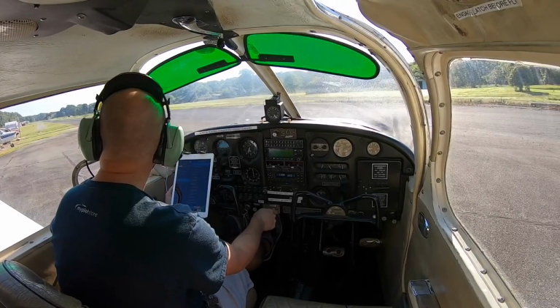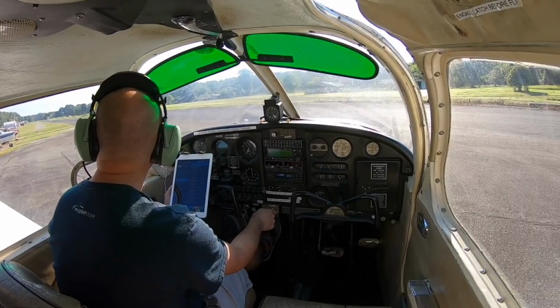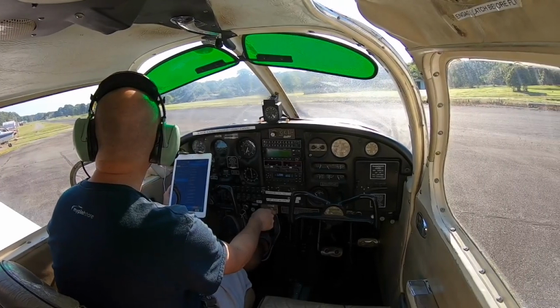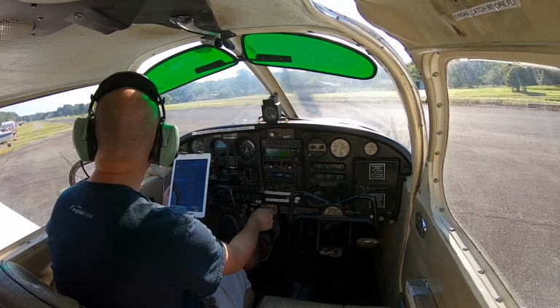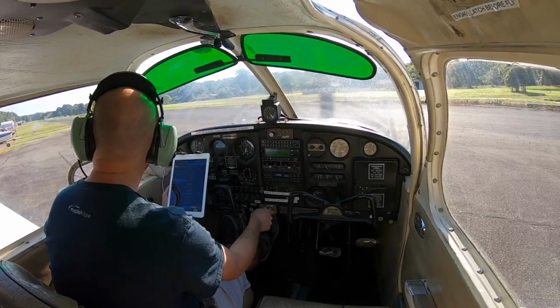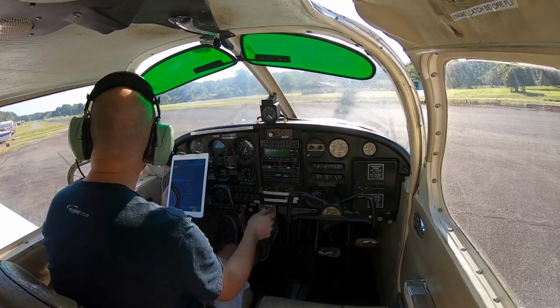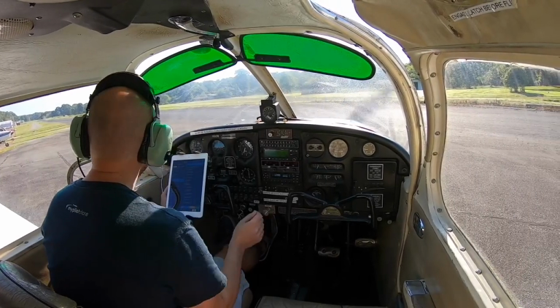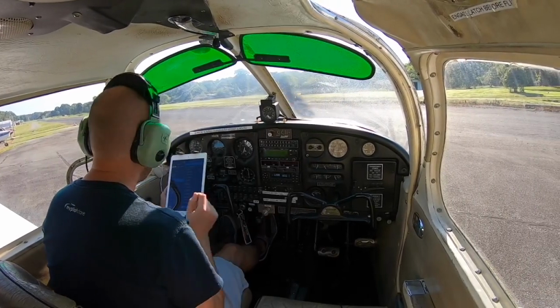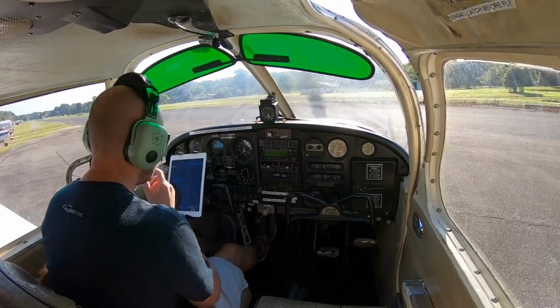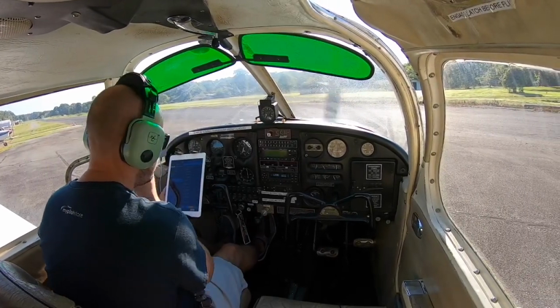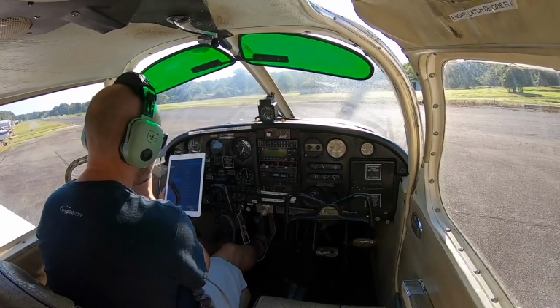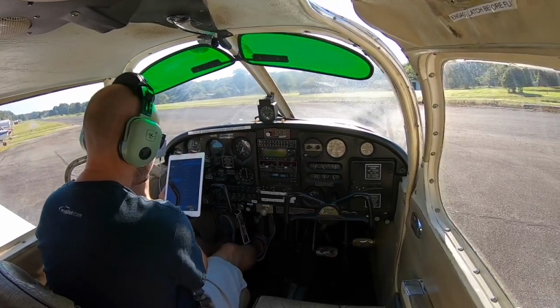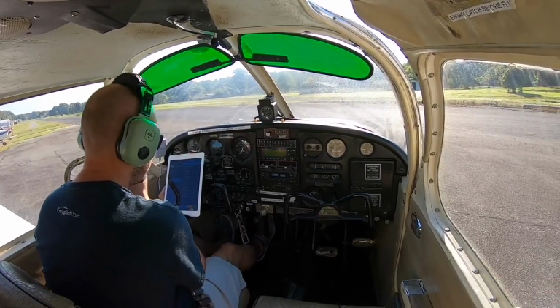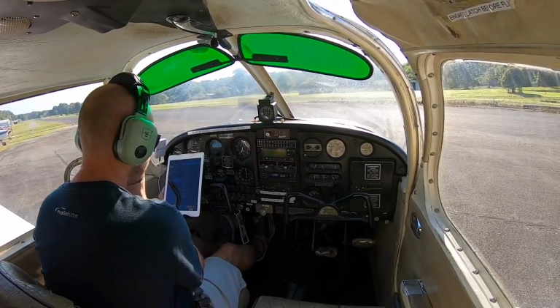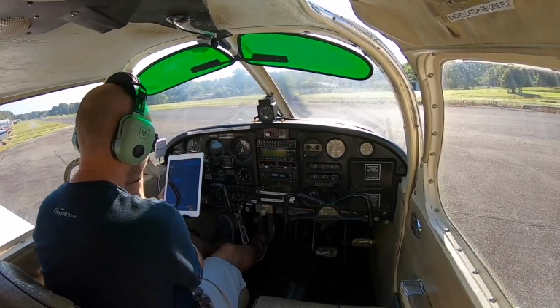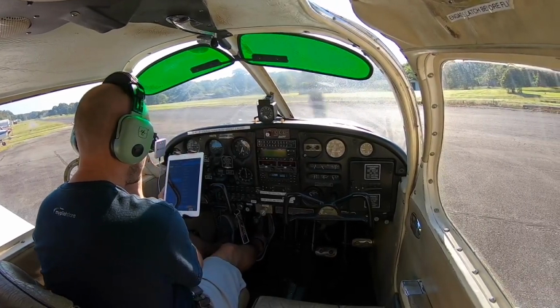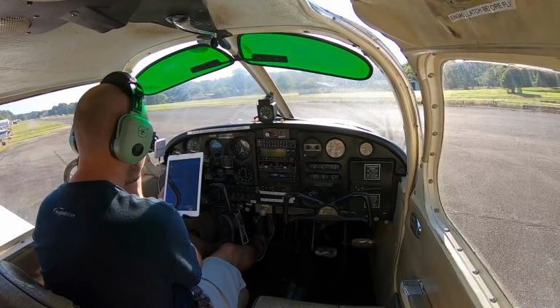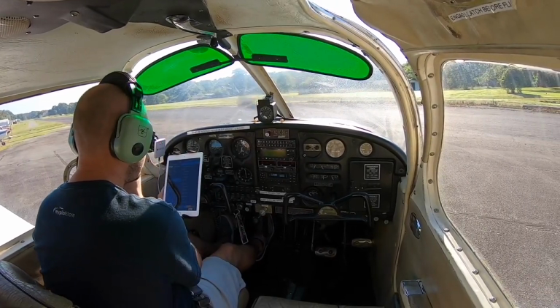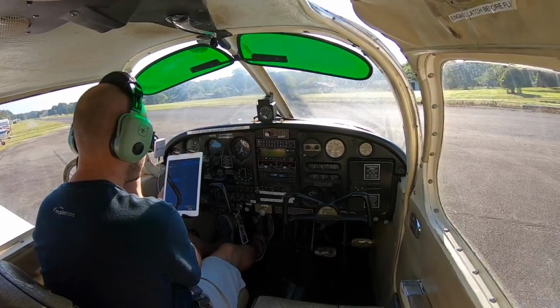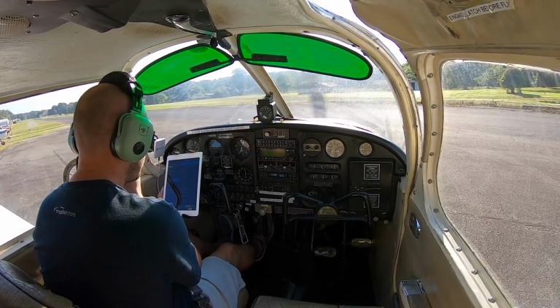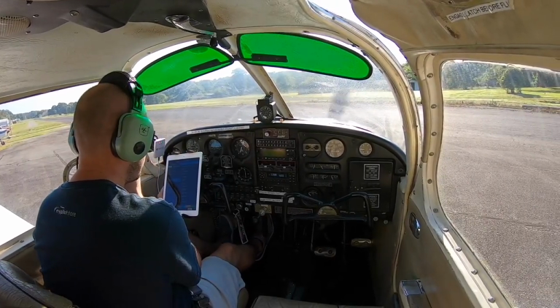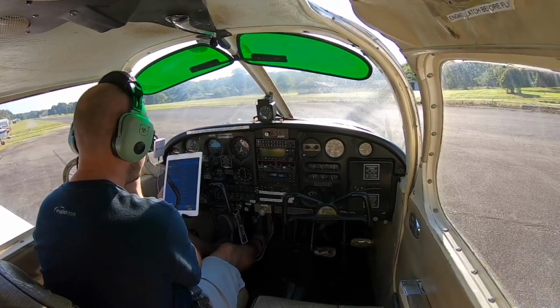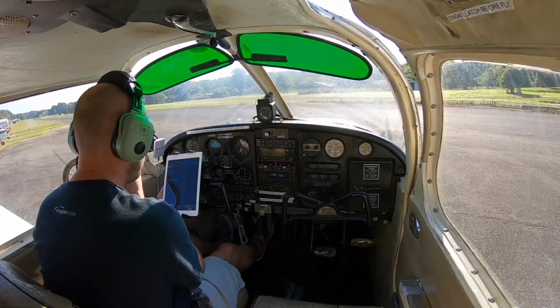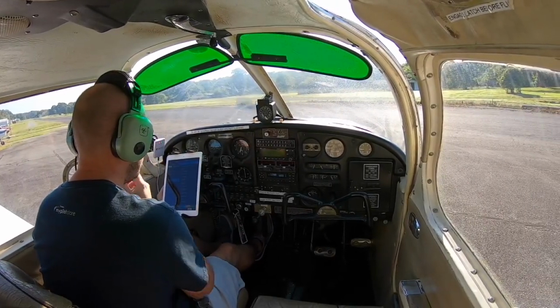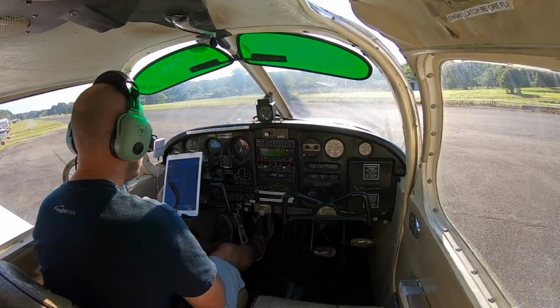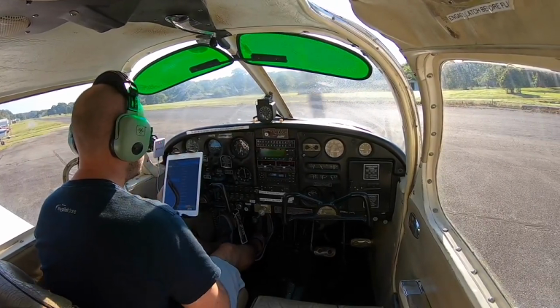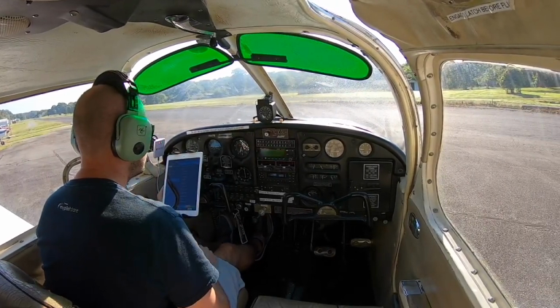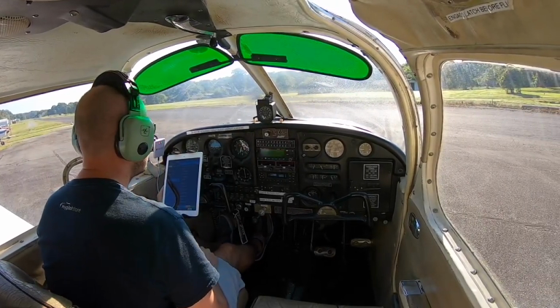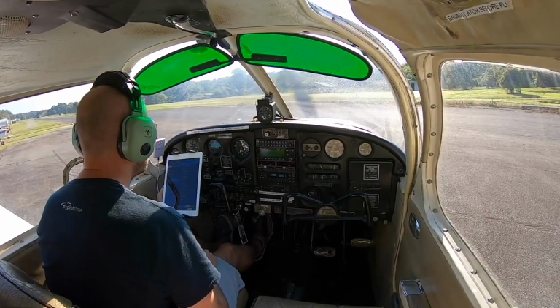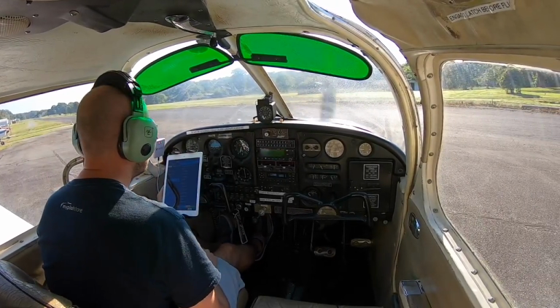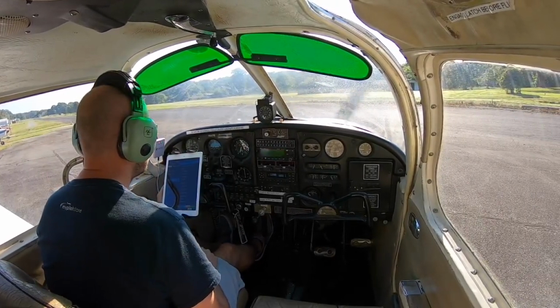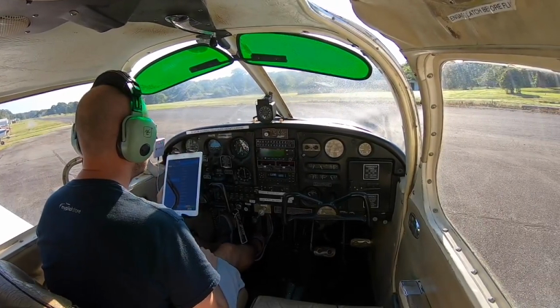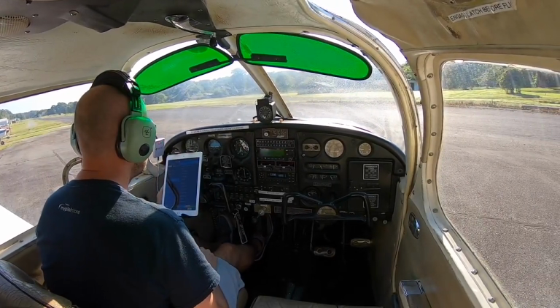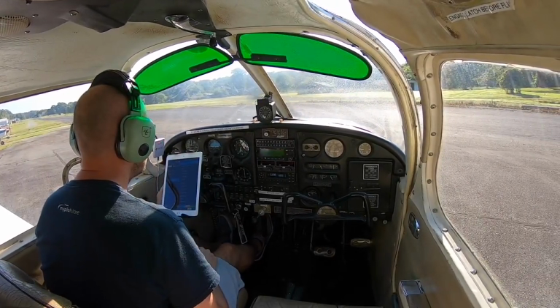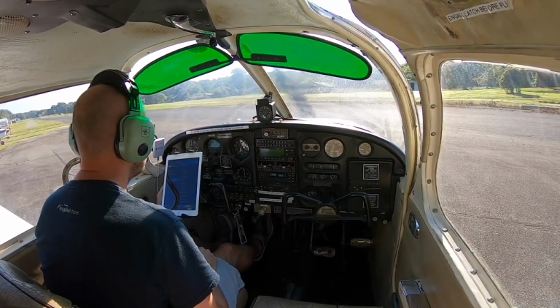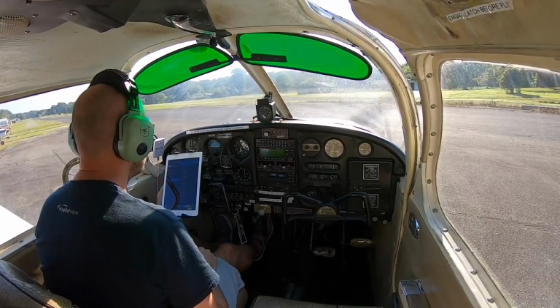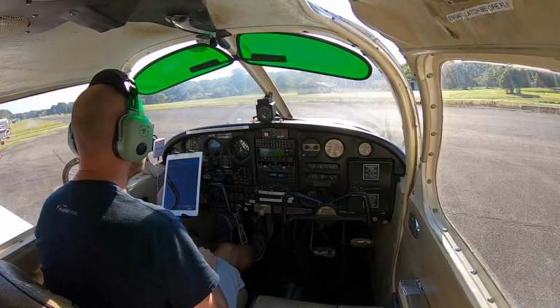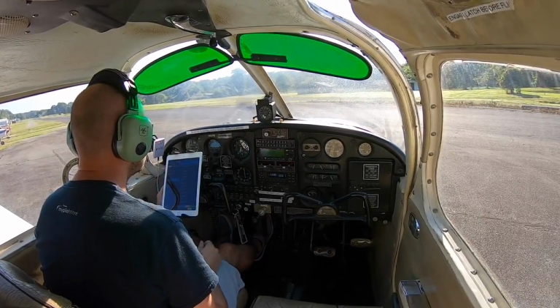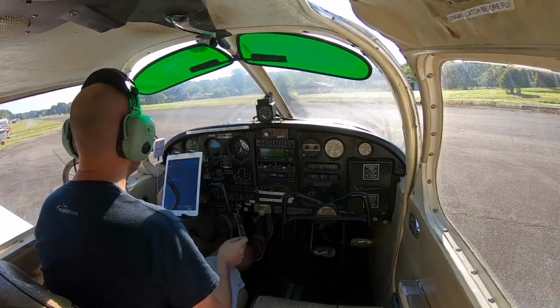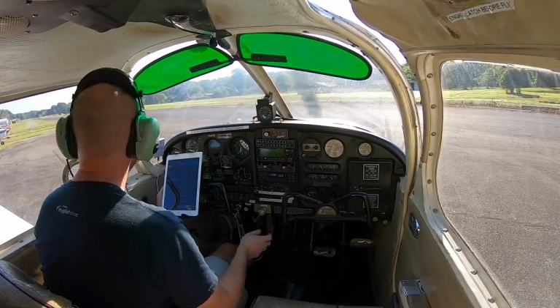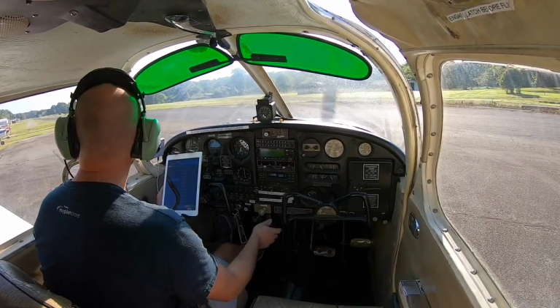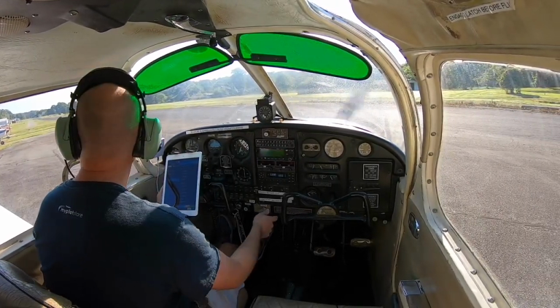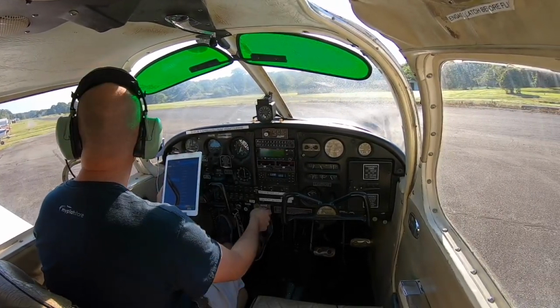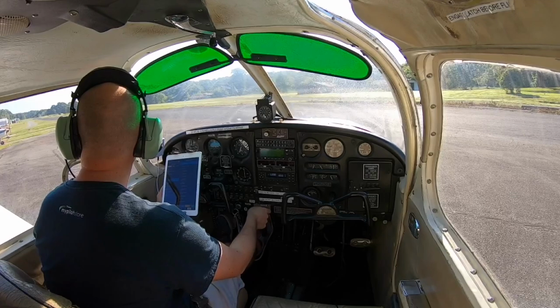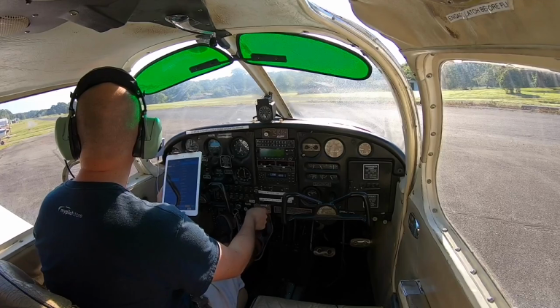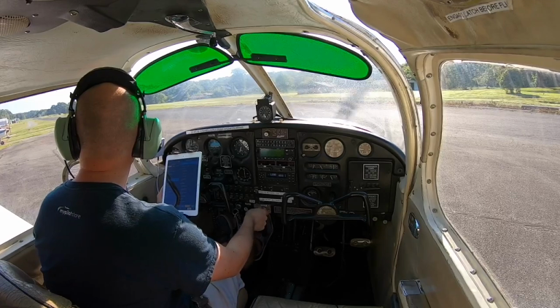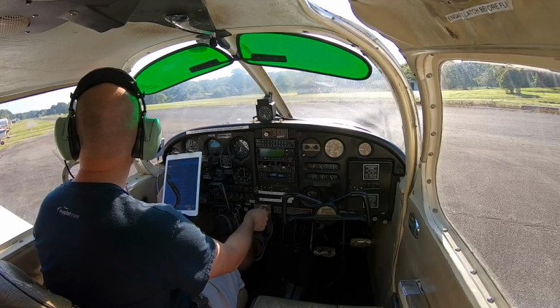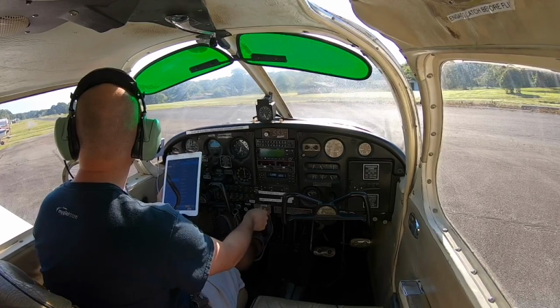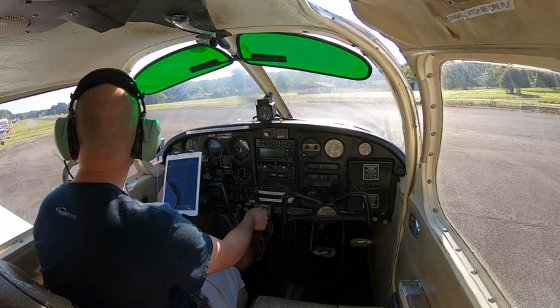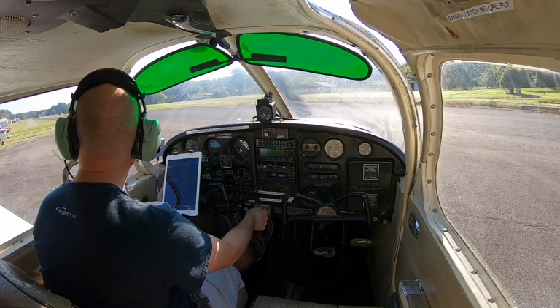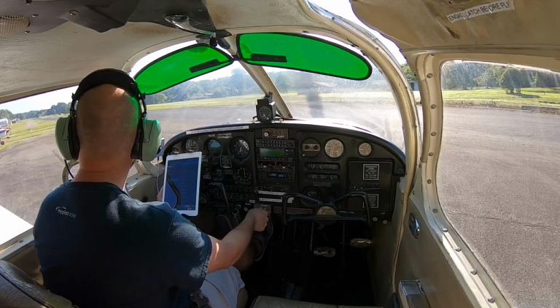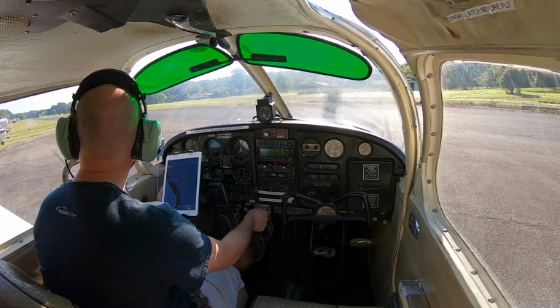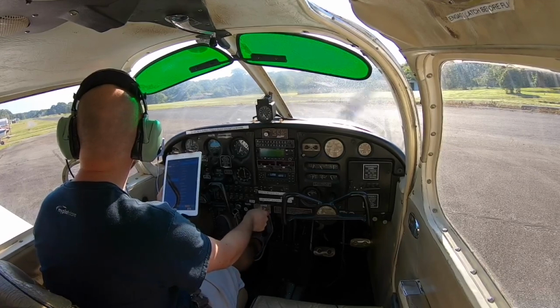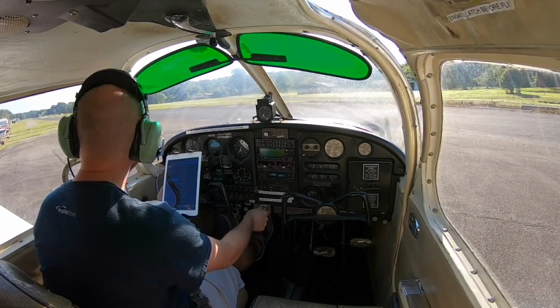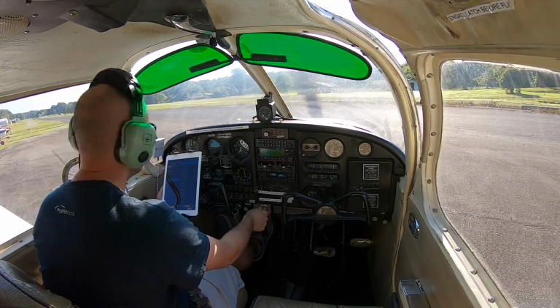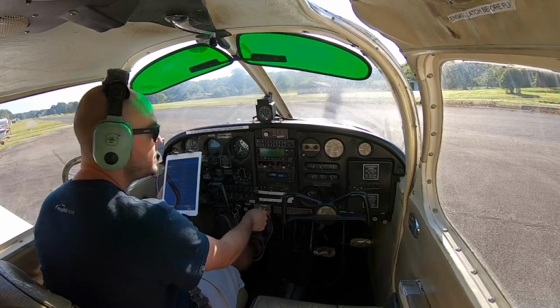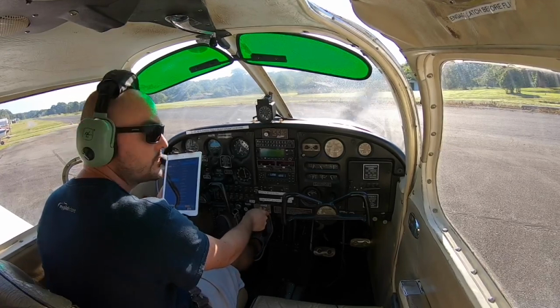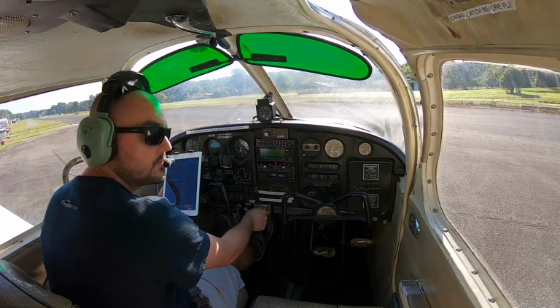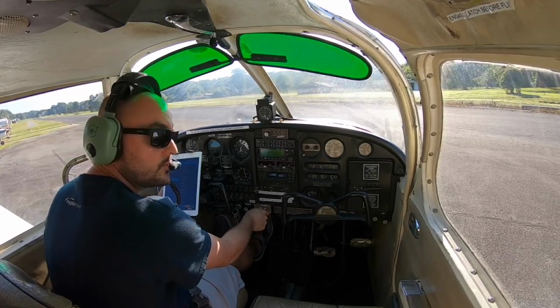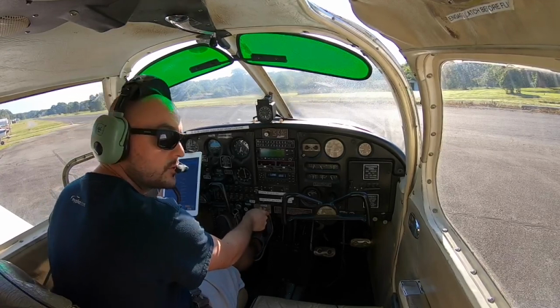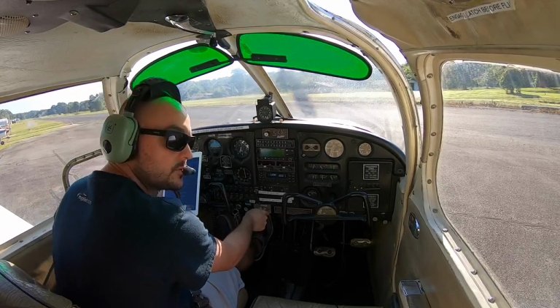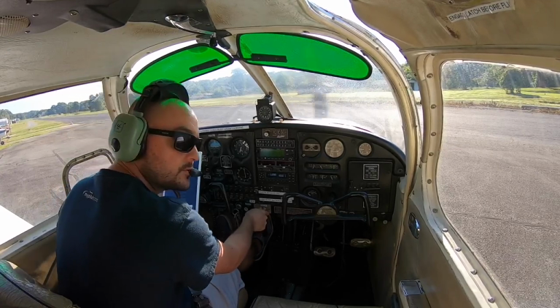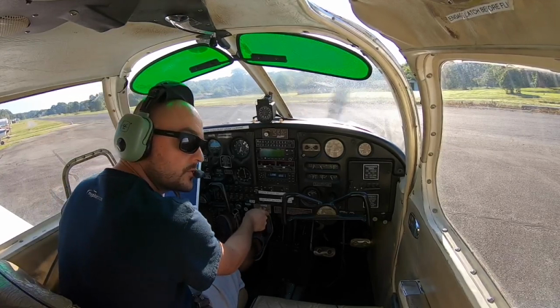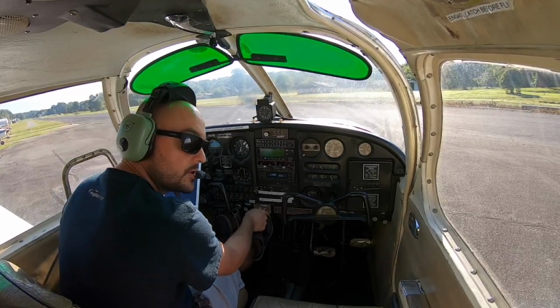Goose Creek, Goose Creek traffic, Cherokee, November 6543, WSK is back taxiing 2-2, Goose Creek.